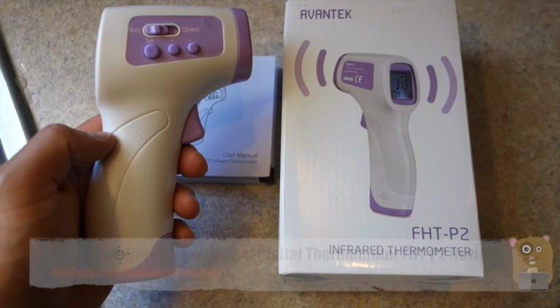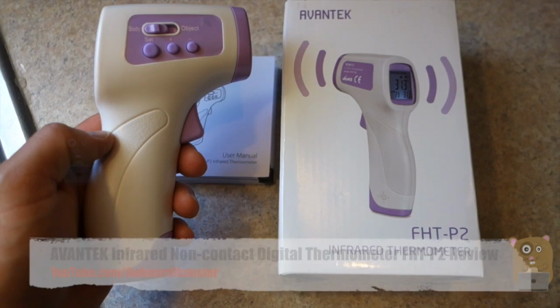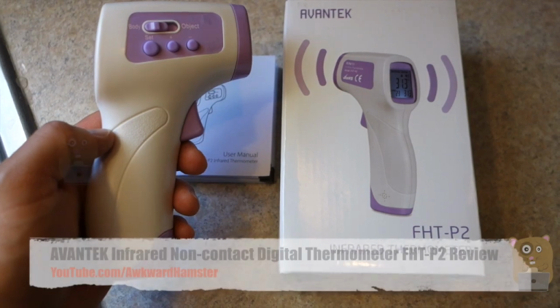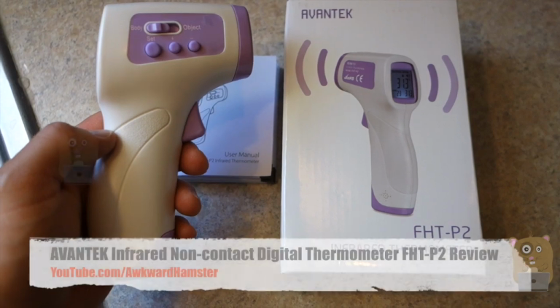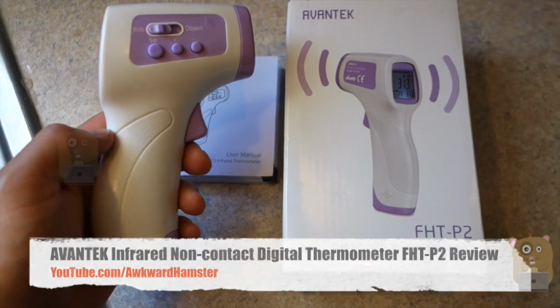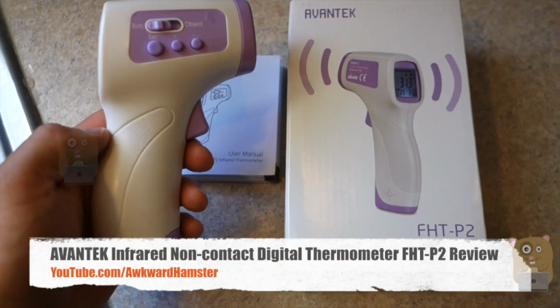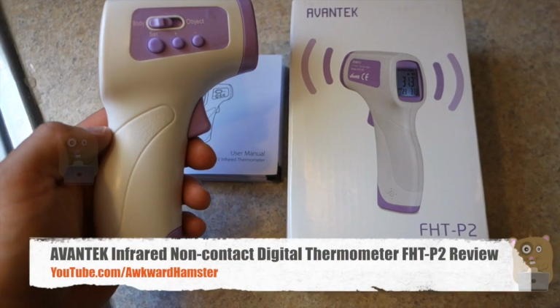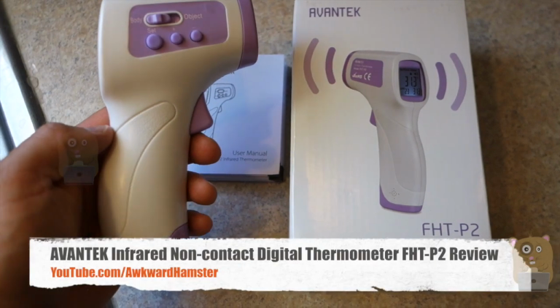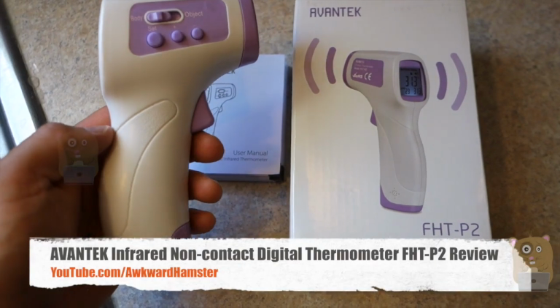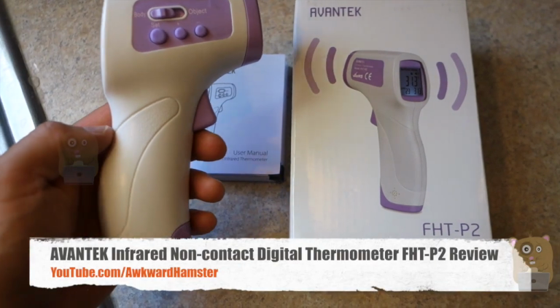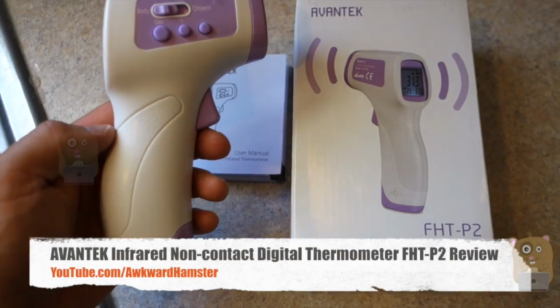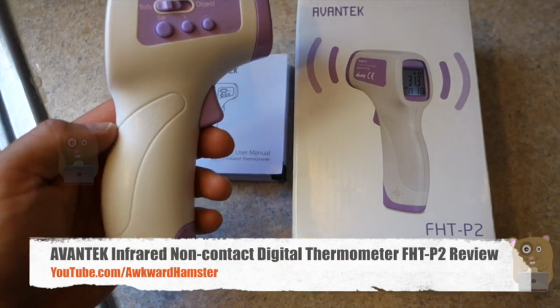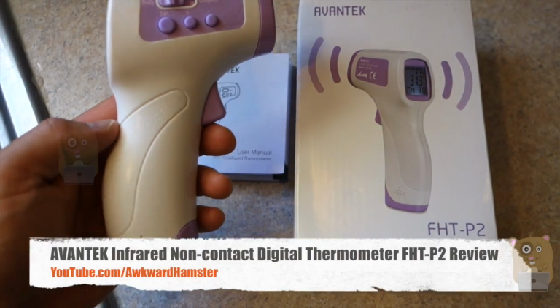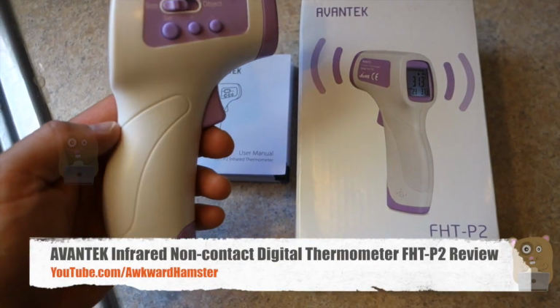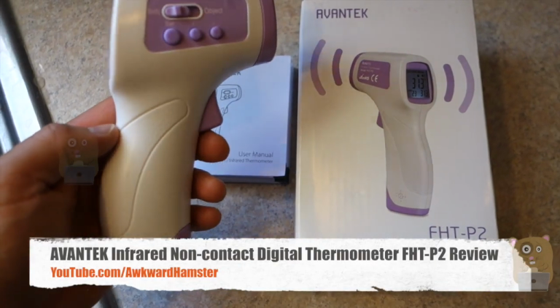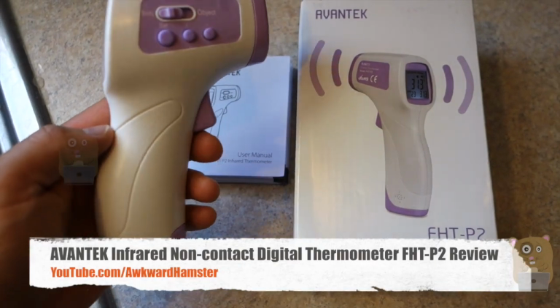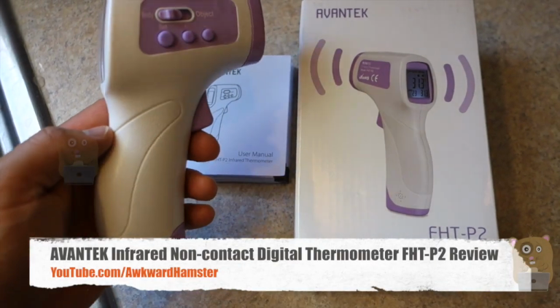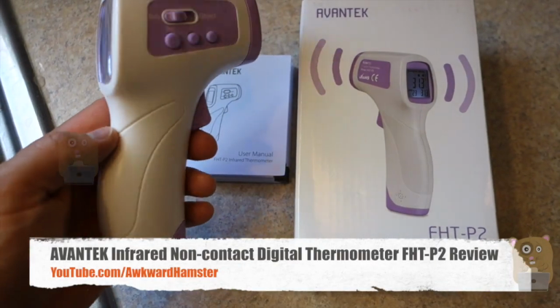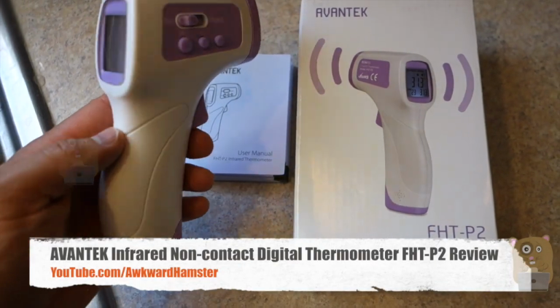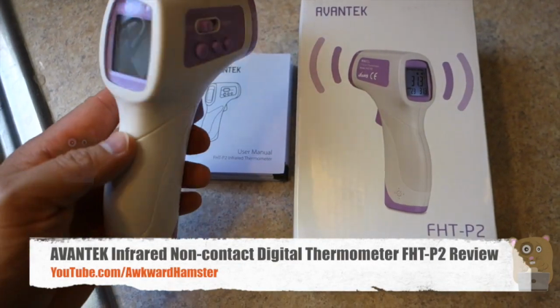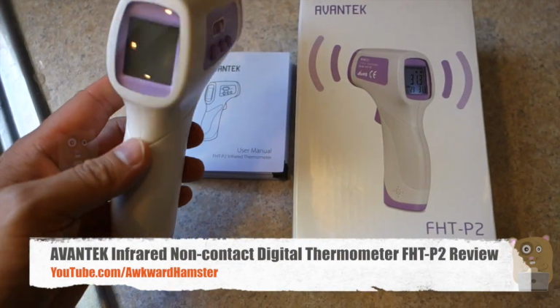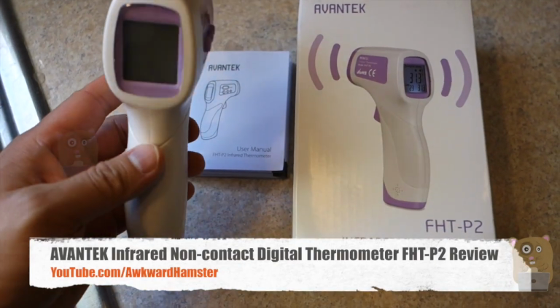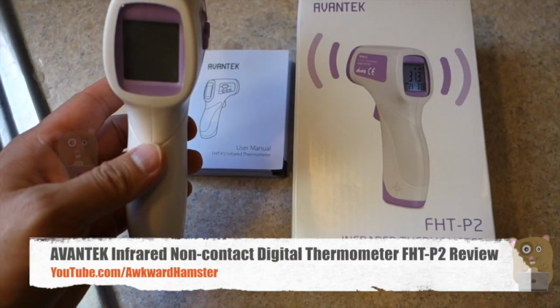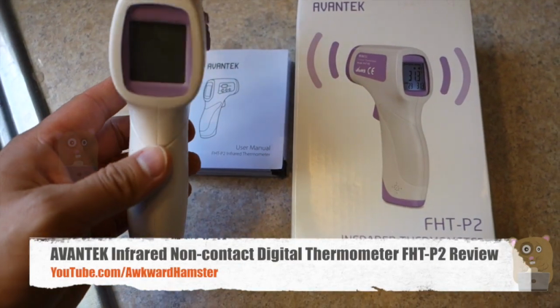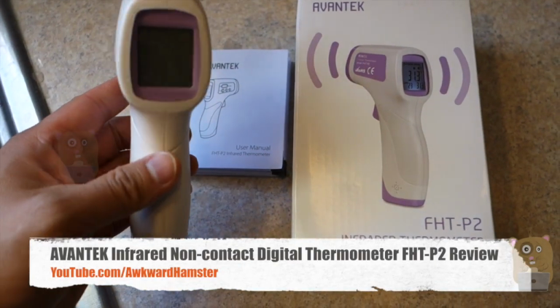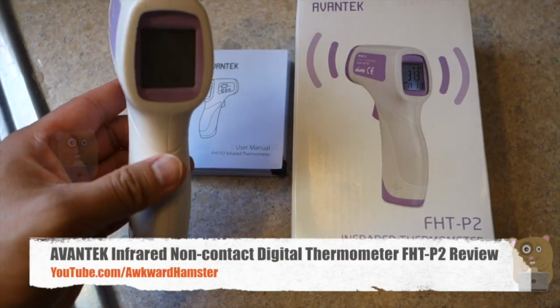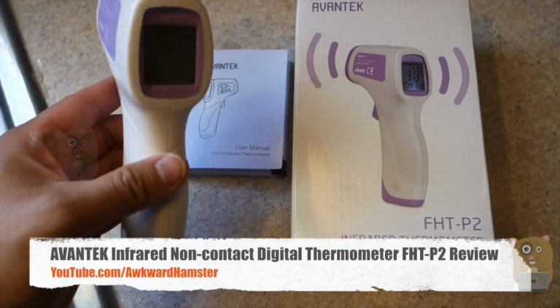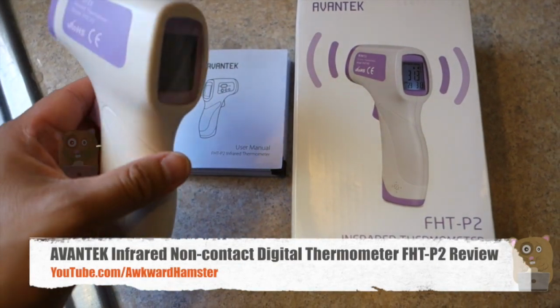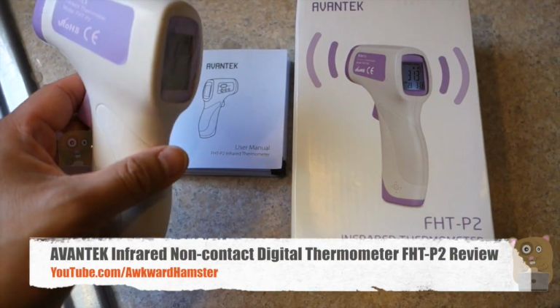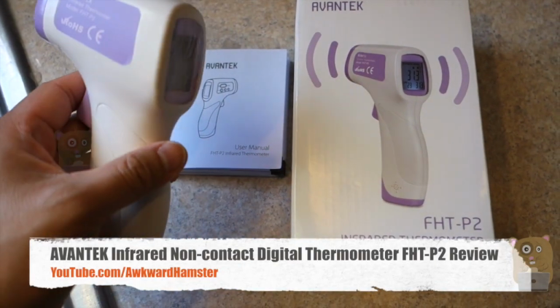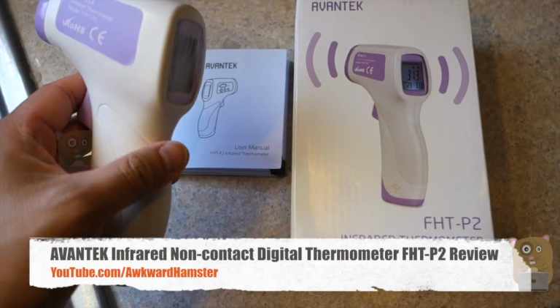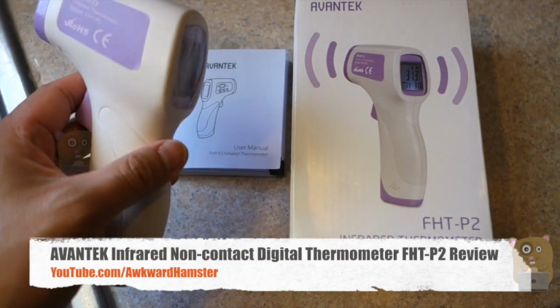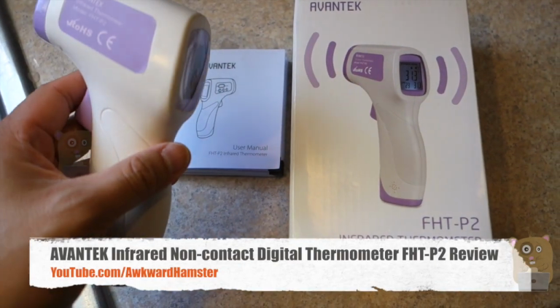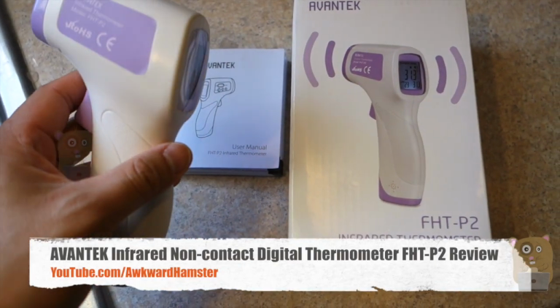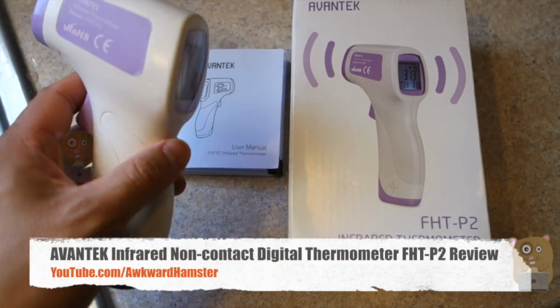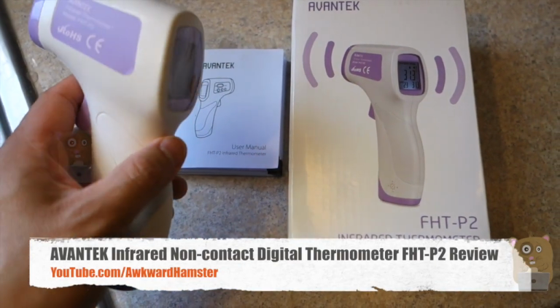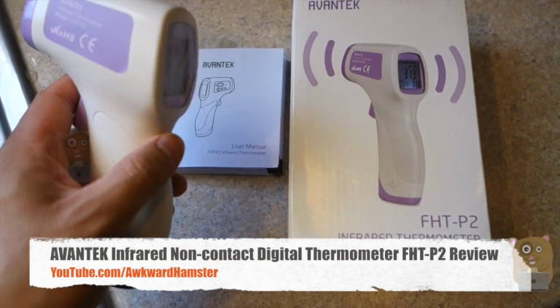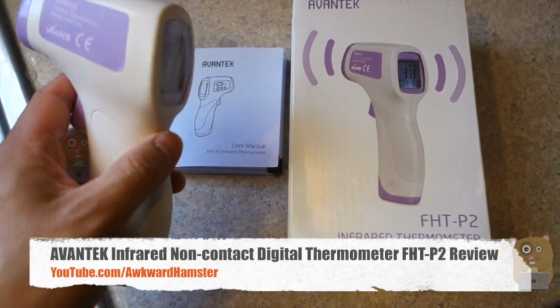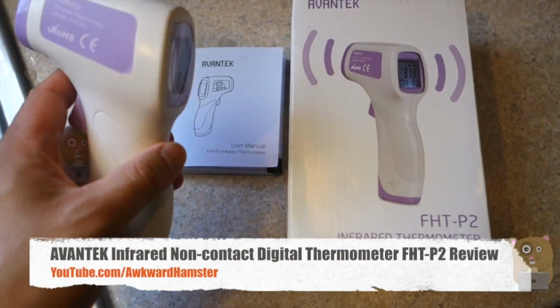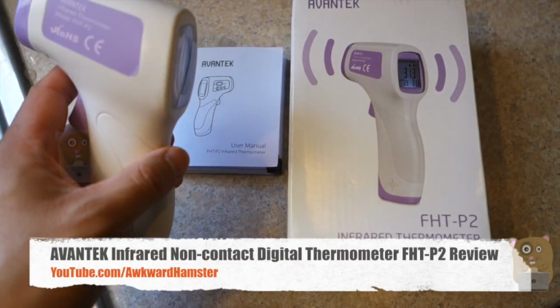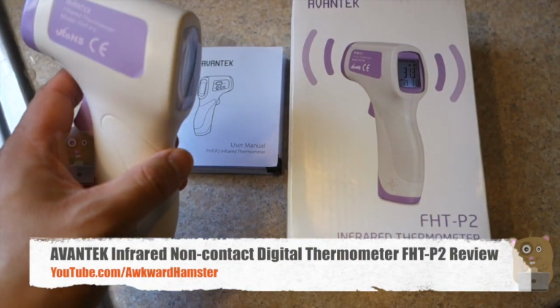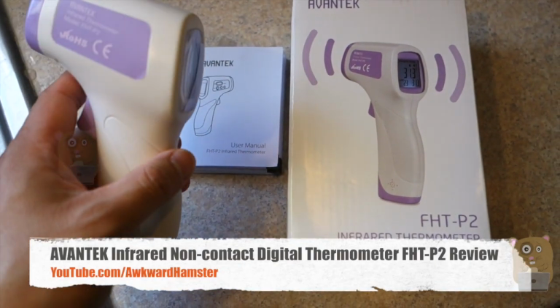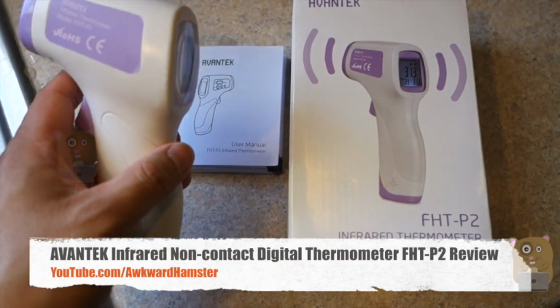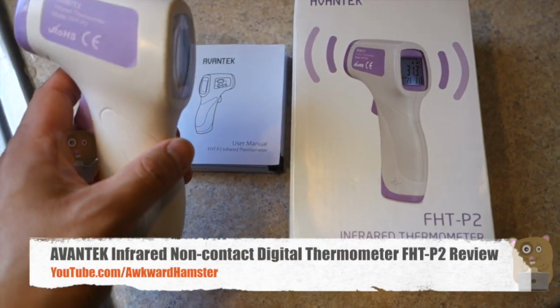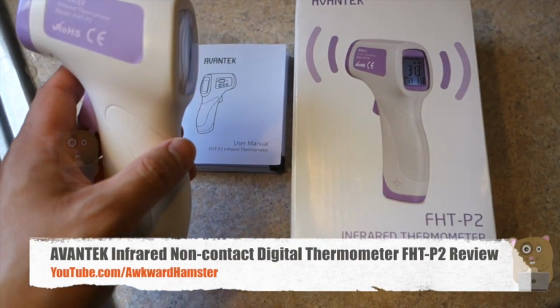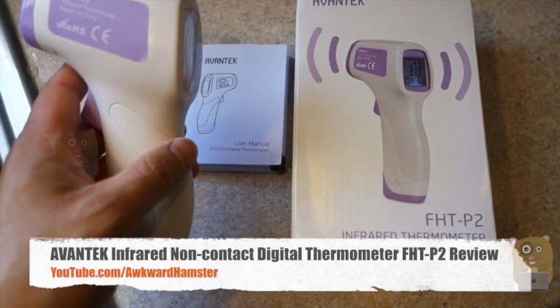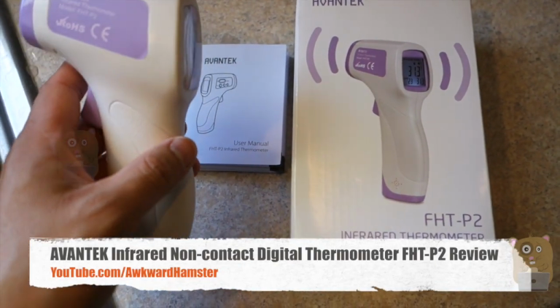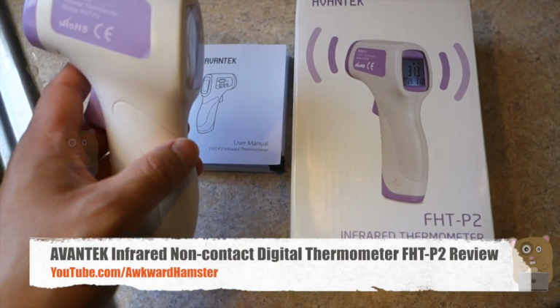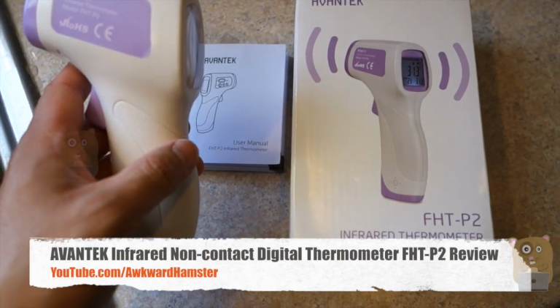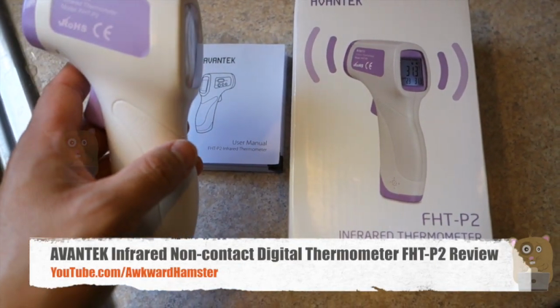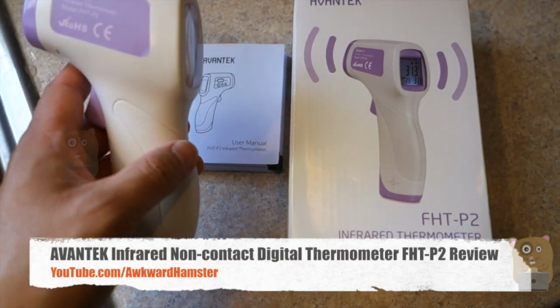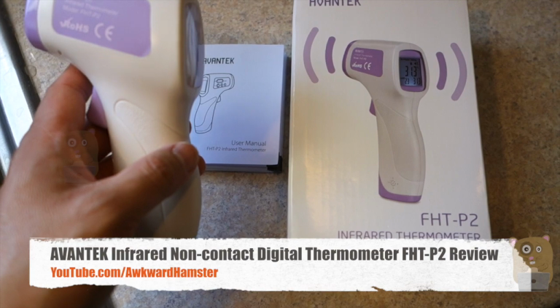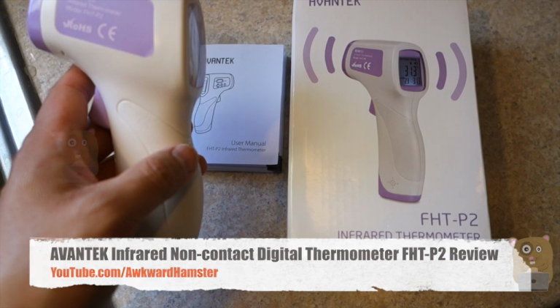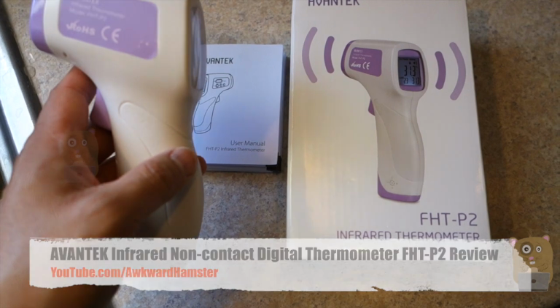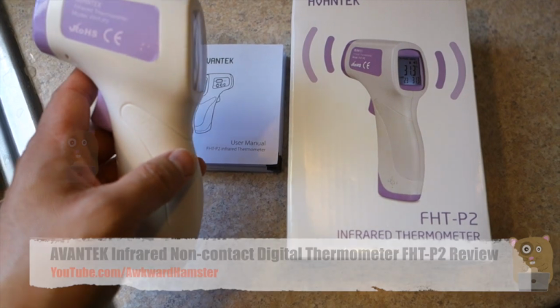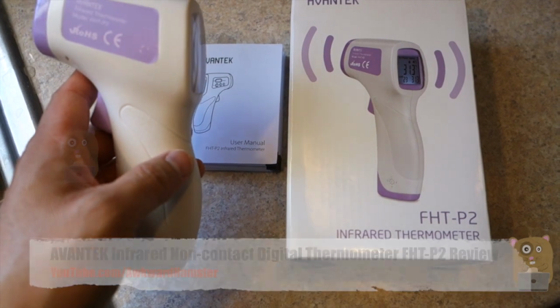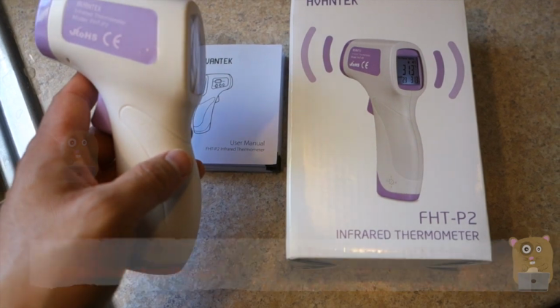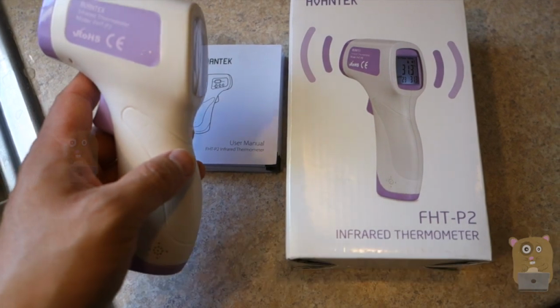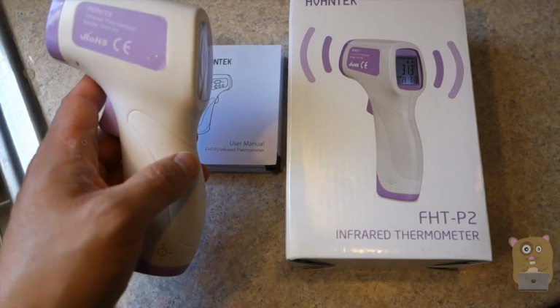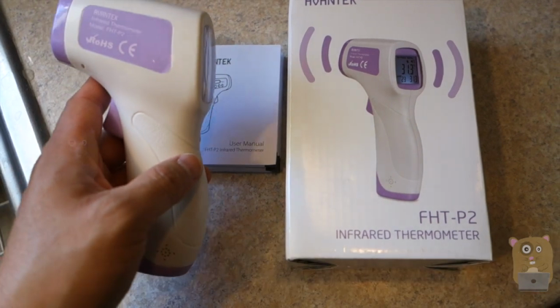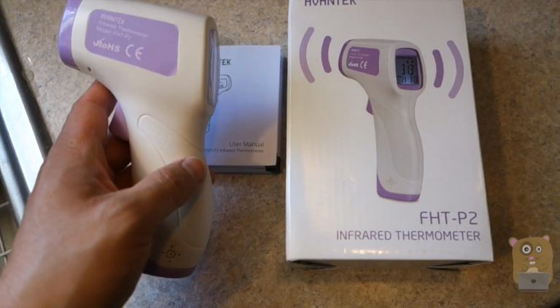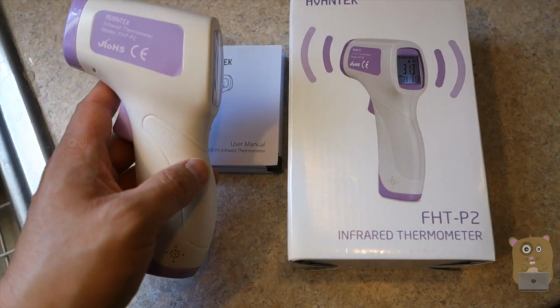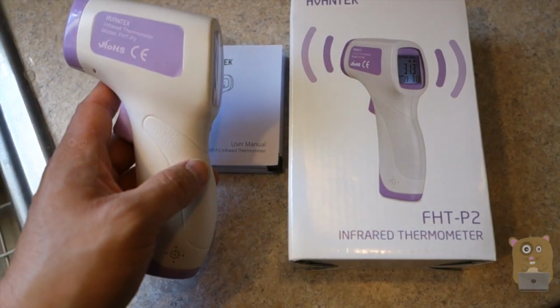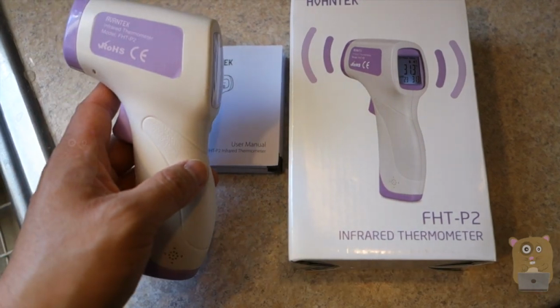Hi, welcome to Uncle Hamster. Today I'll be reviewing this Avantech infrared thermometer. The model is FHT-P2.